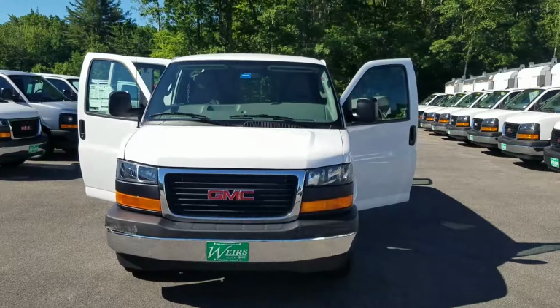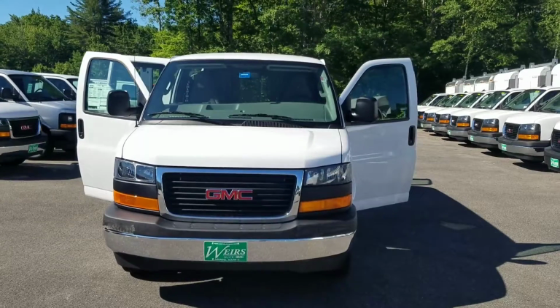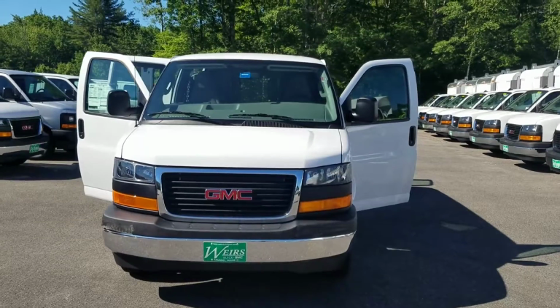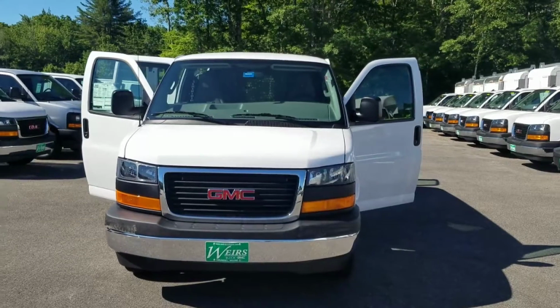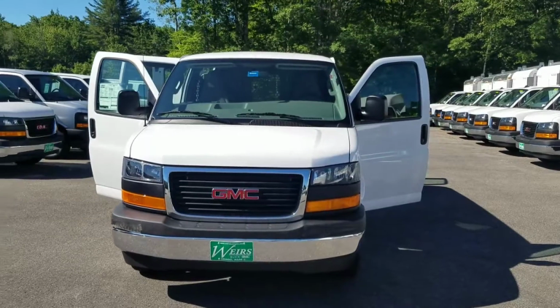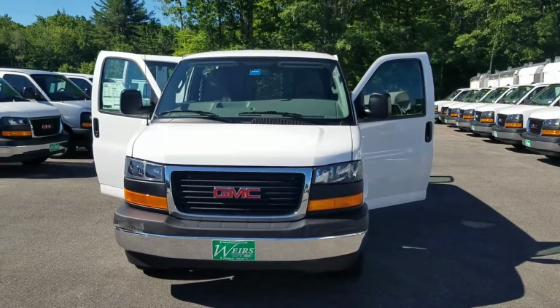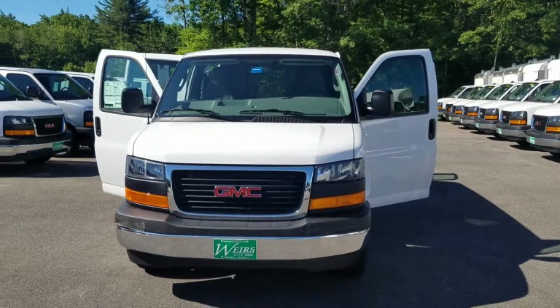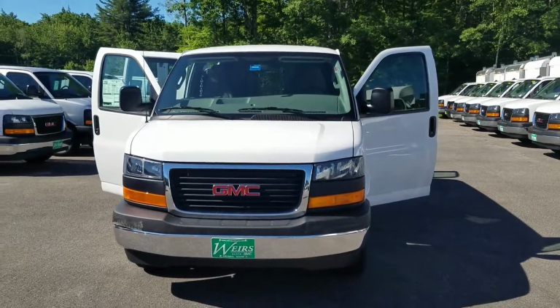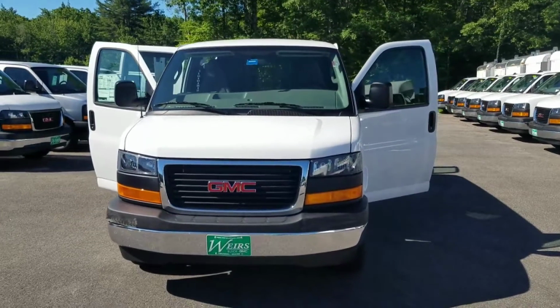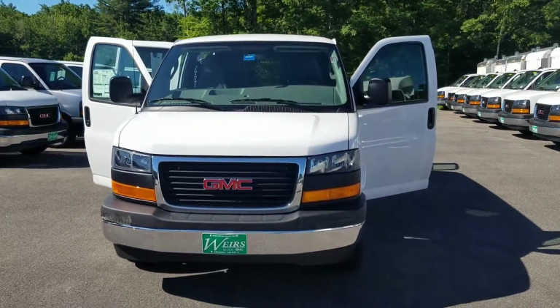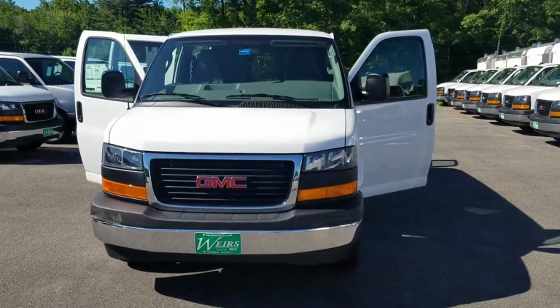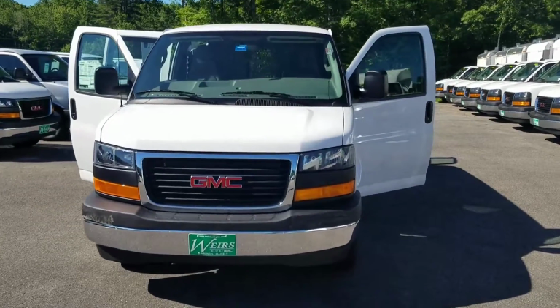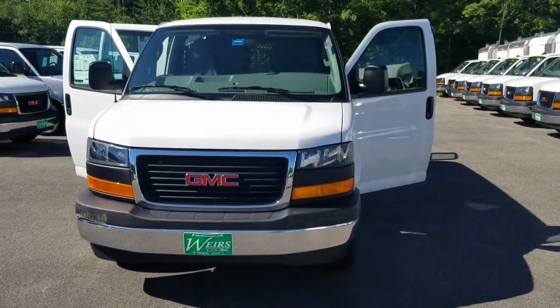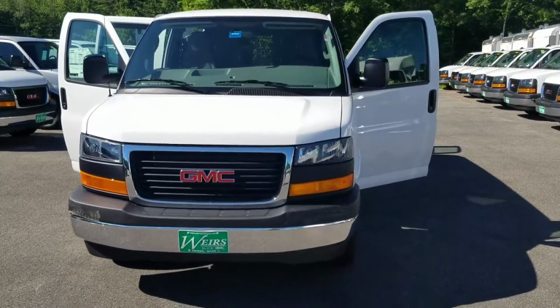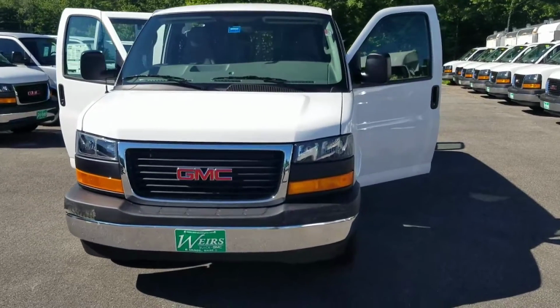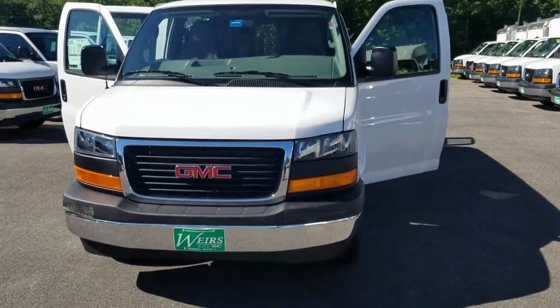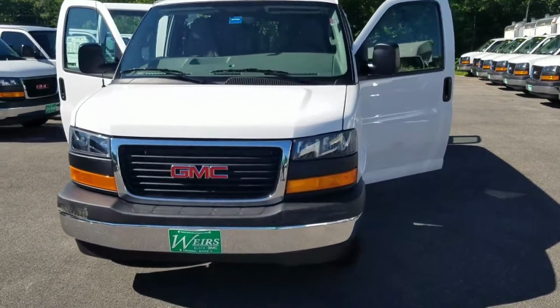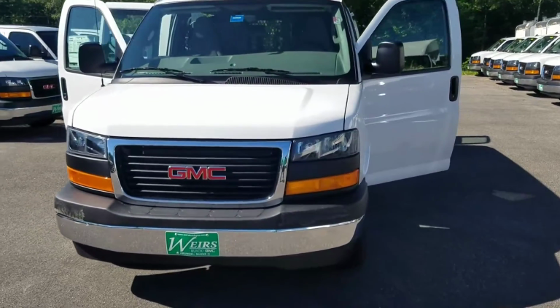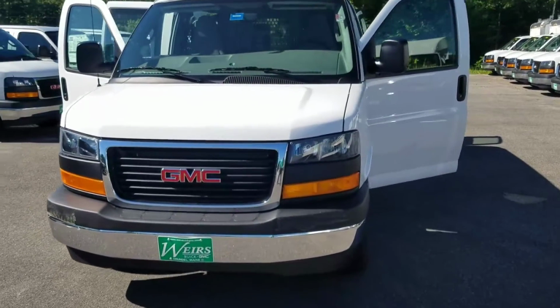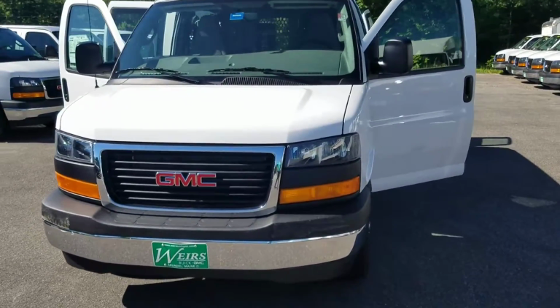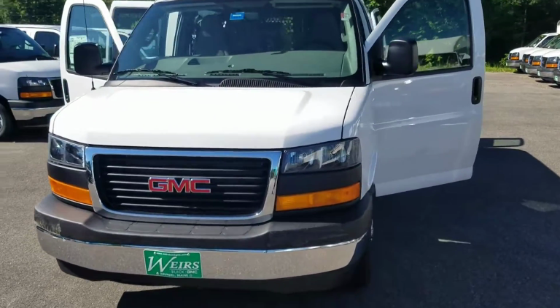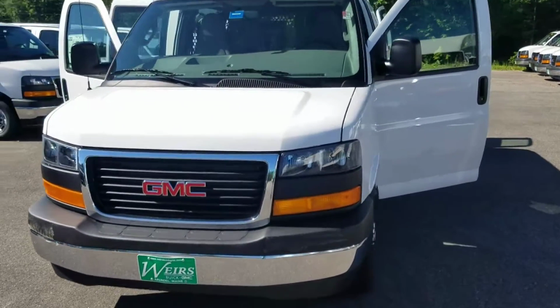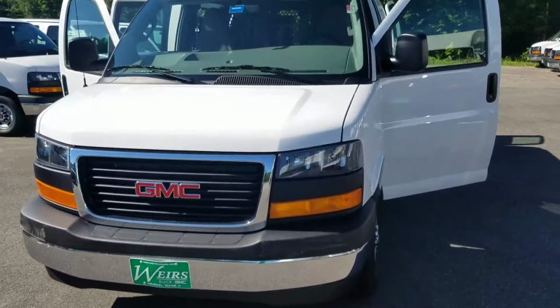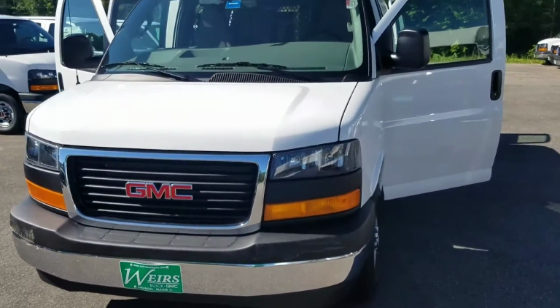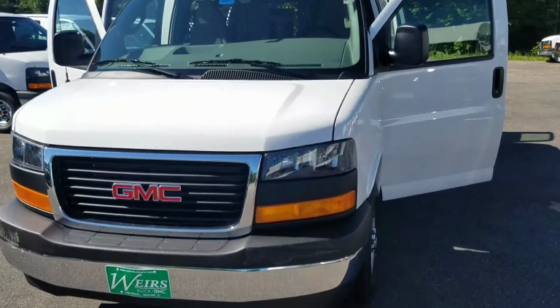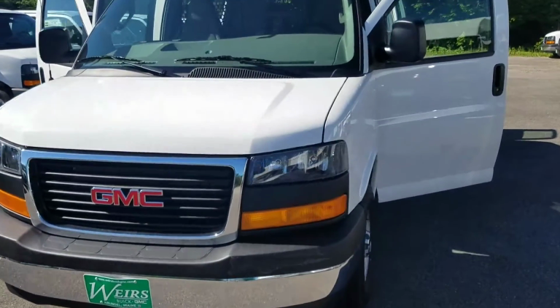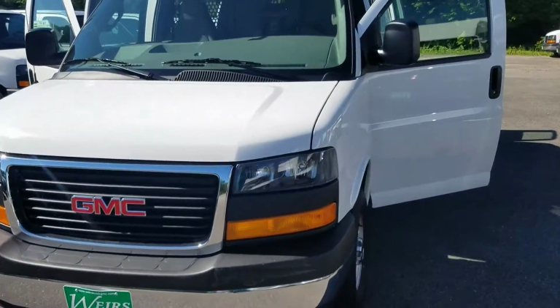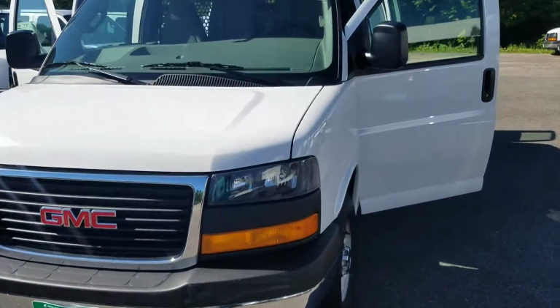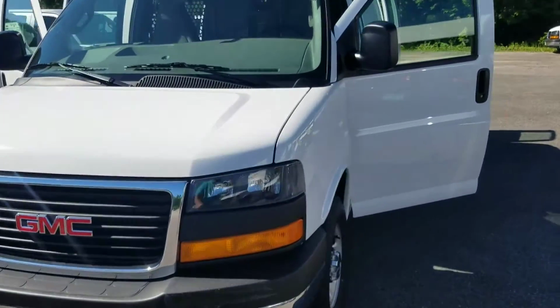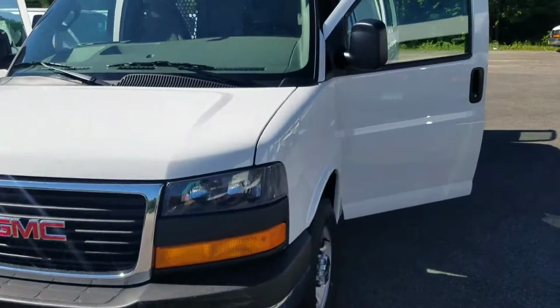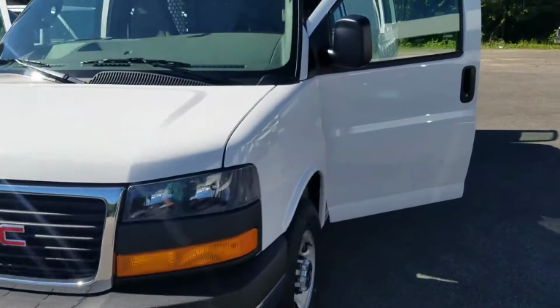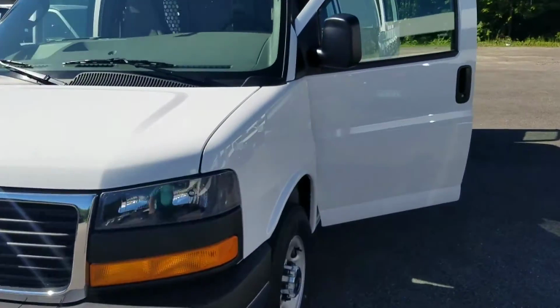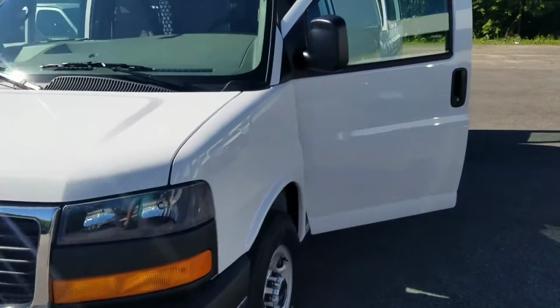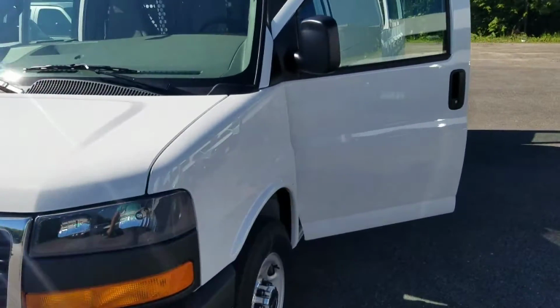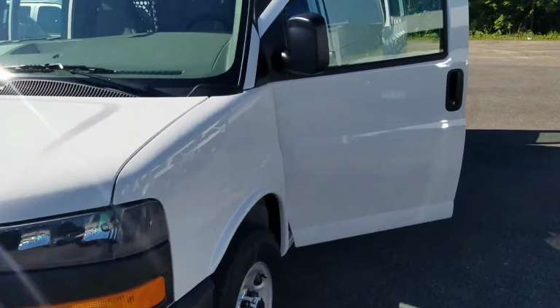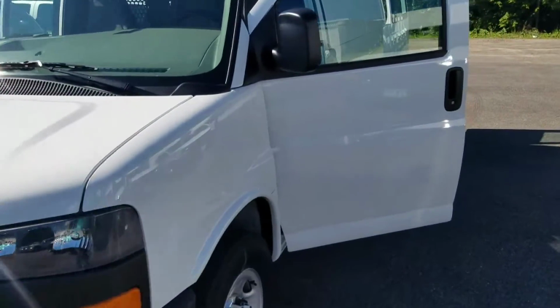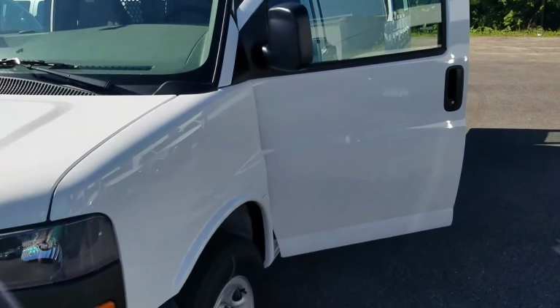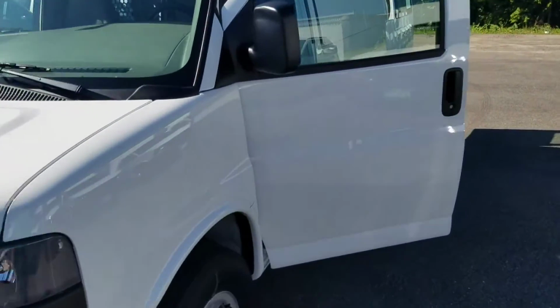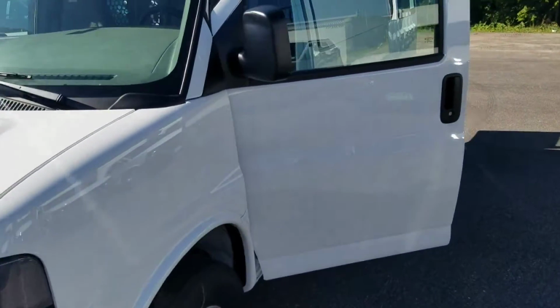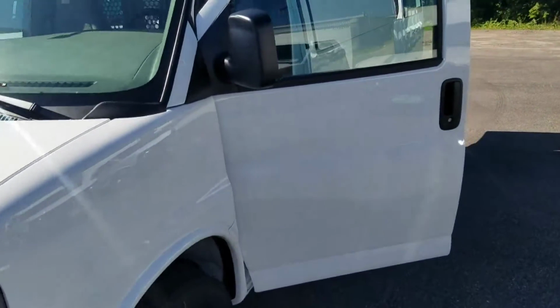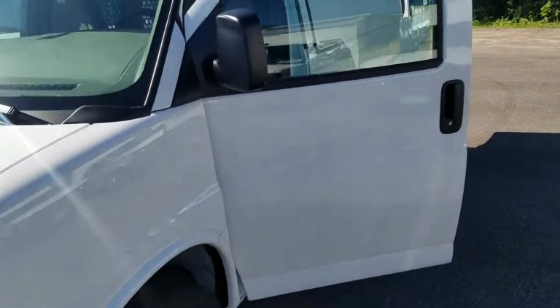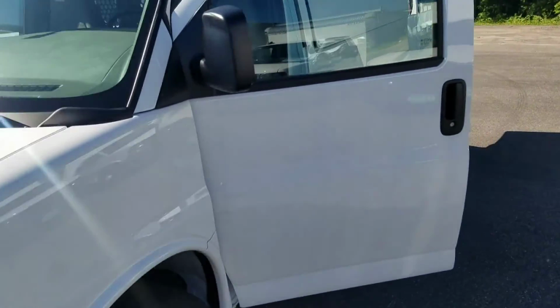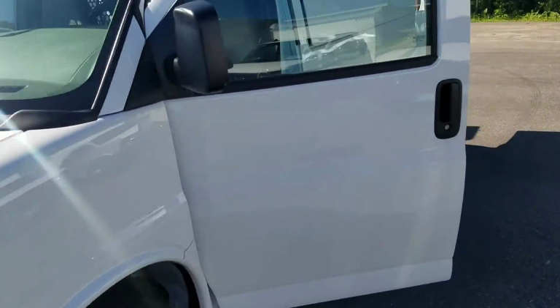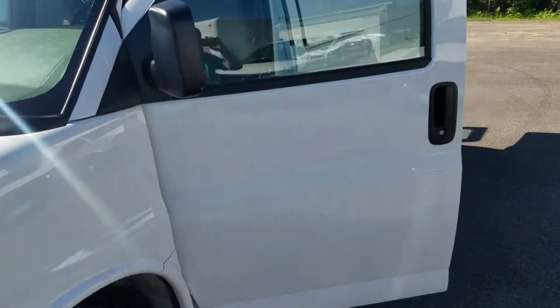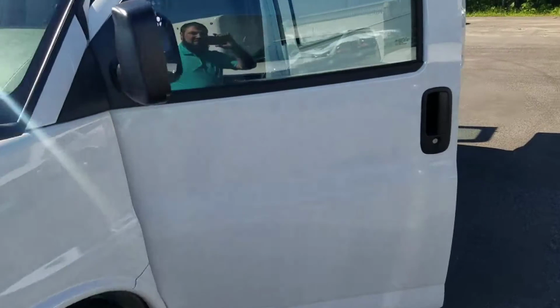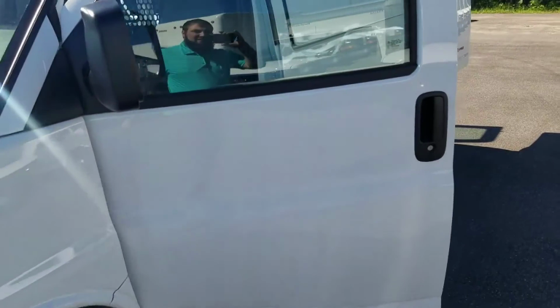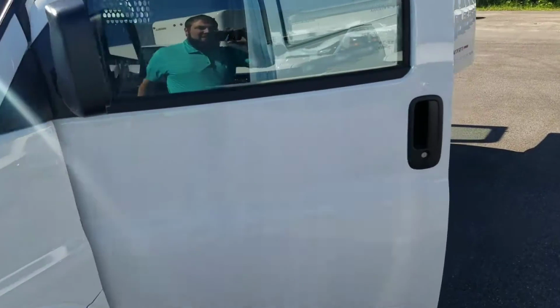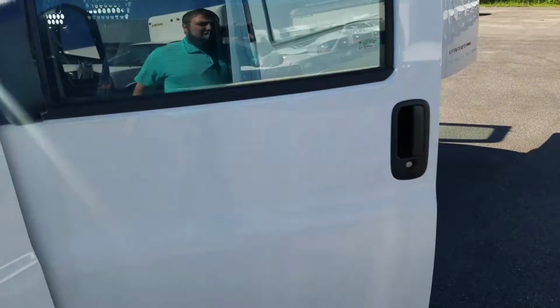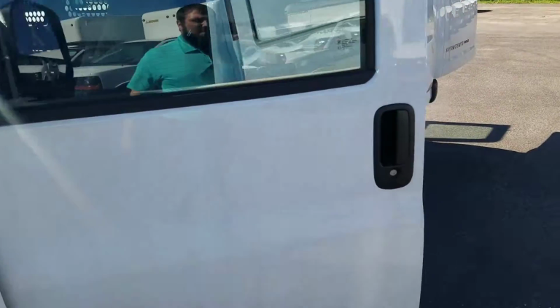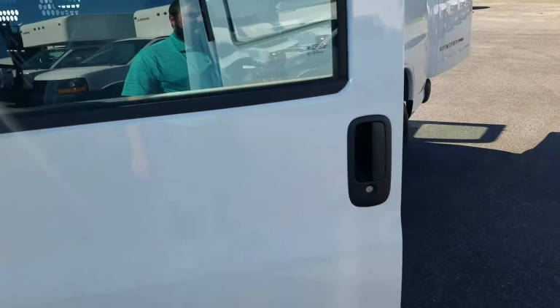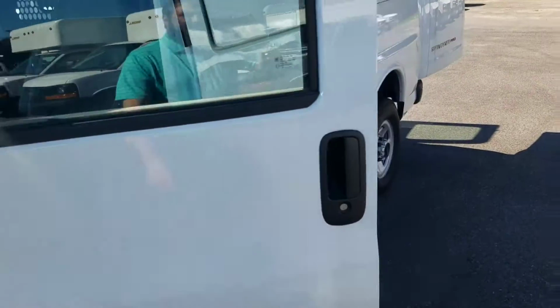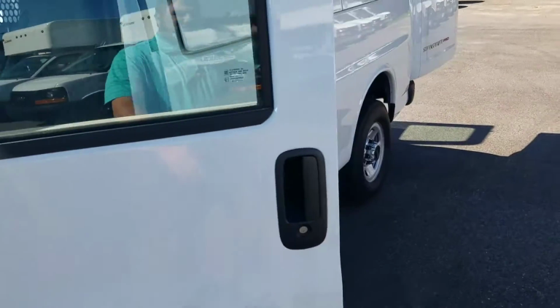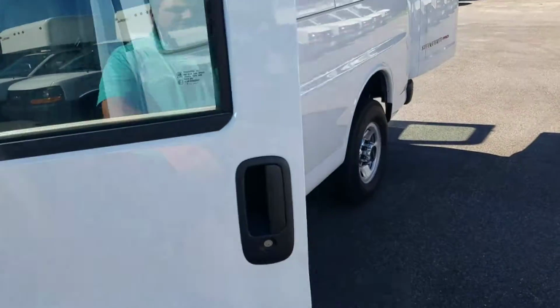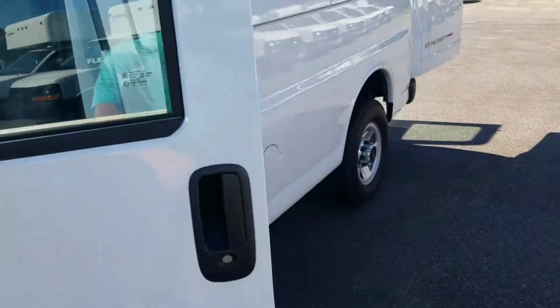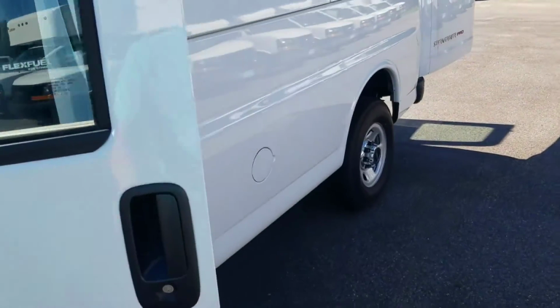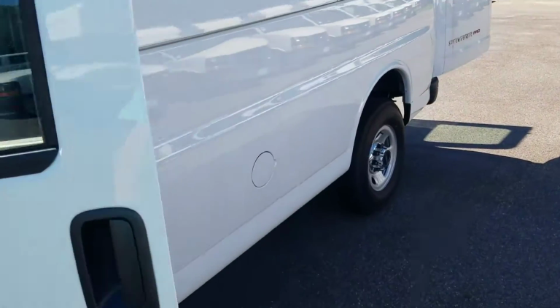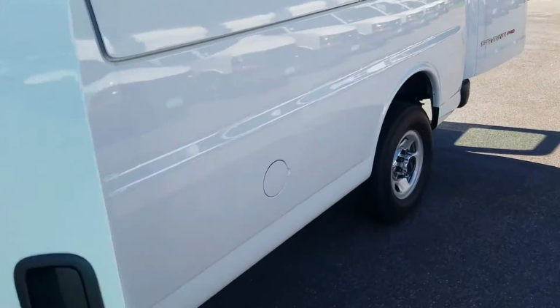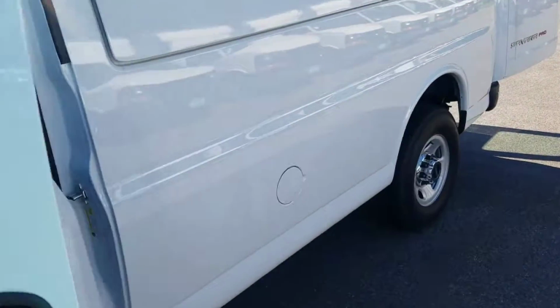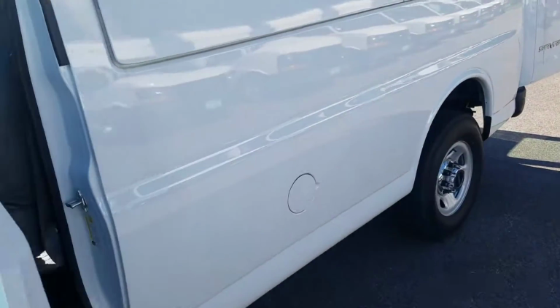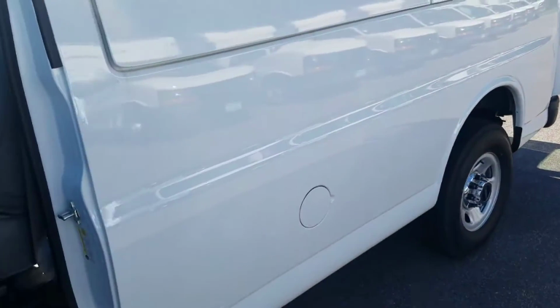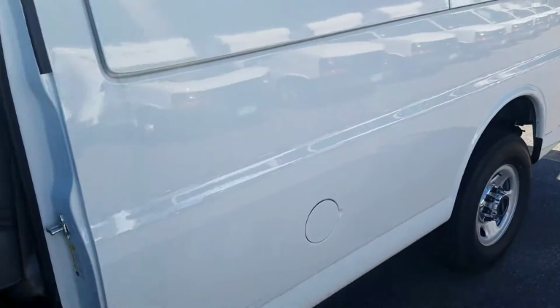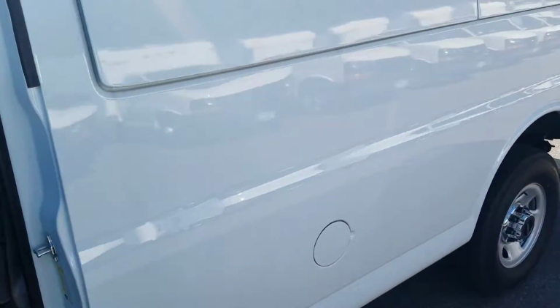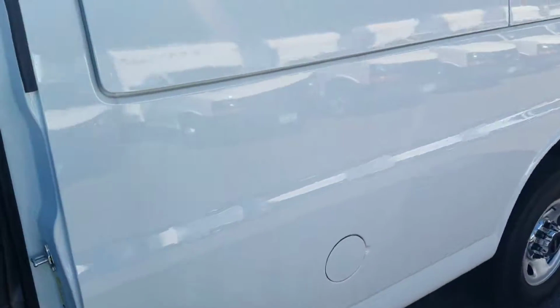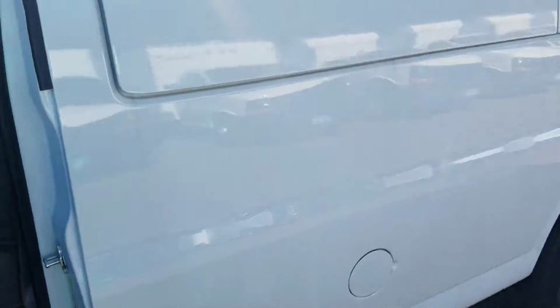Hey, how's it going? Greg over here at Weir's Buick GMC. I just wanted to give you a sneak peek at a package that not many people know about.